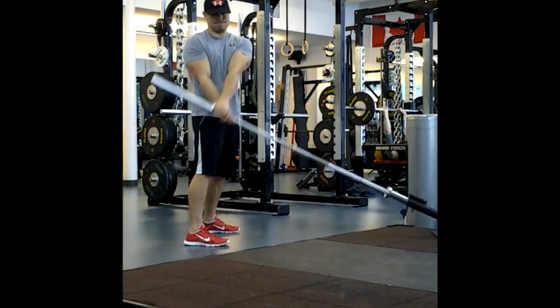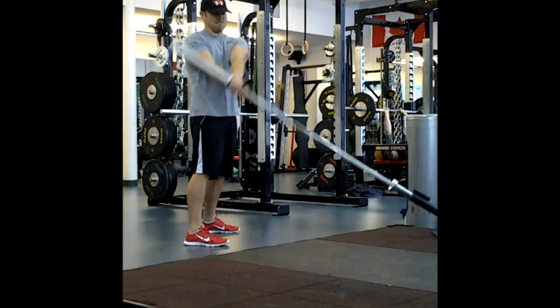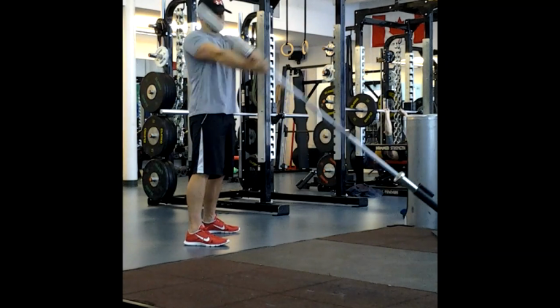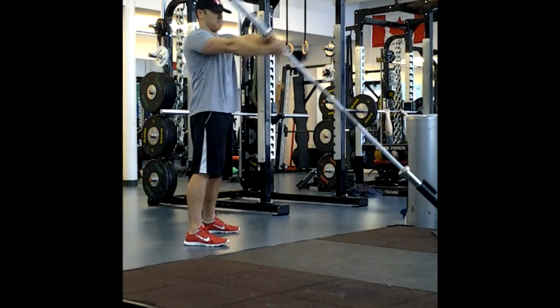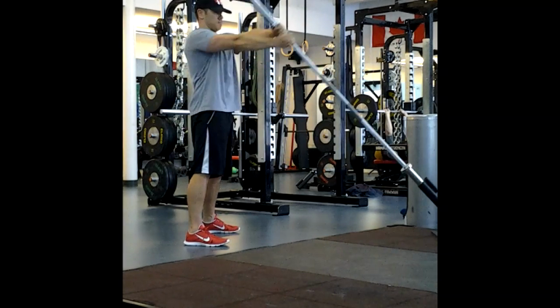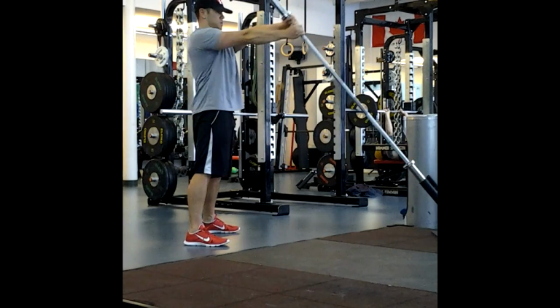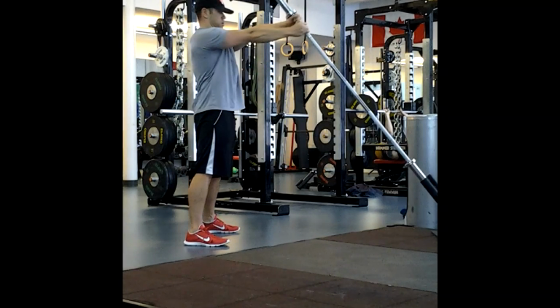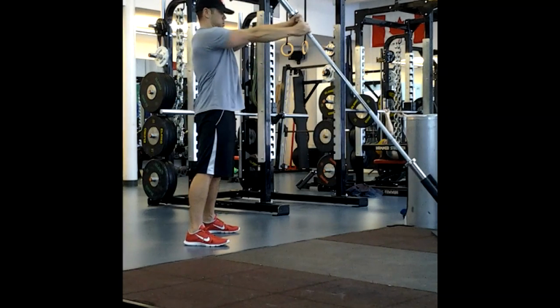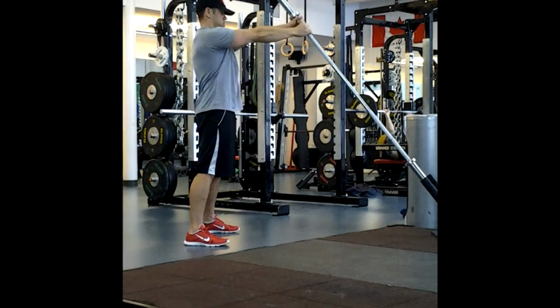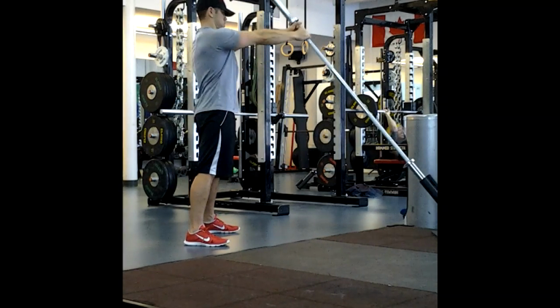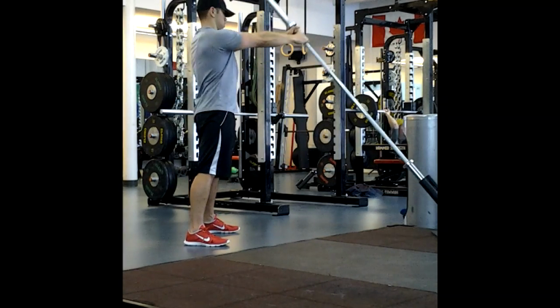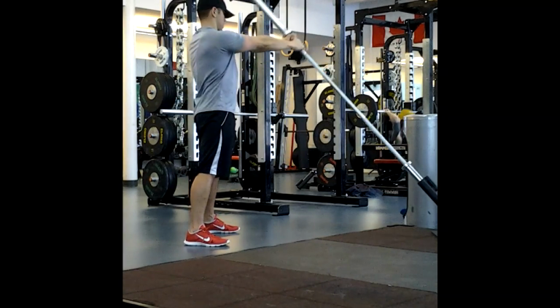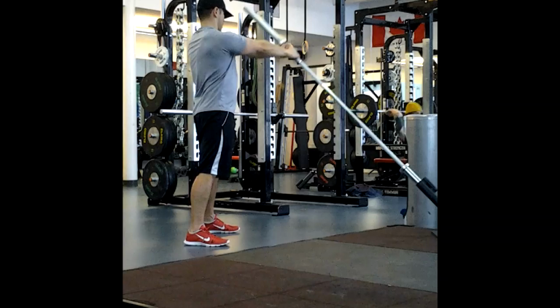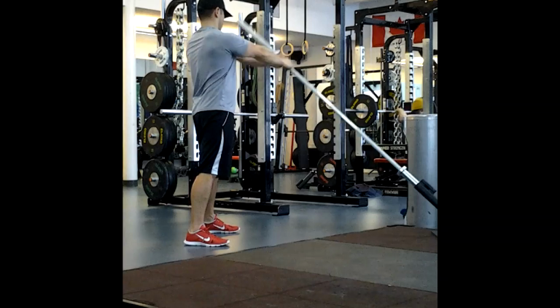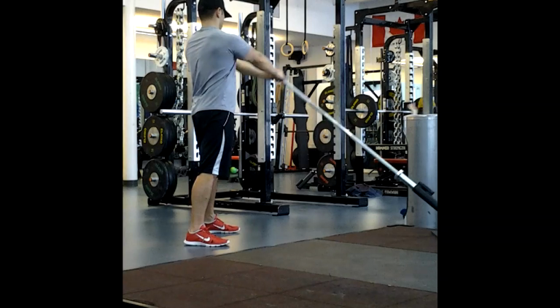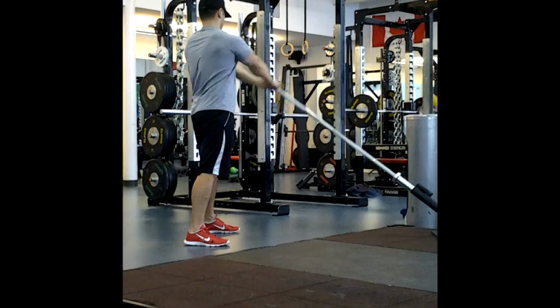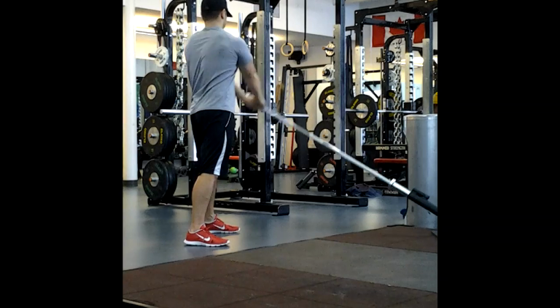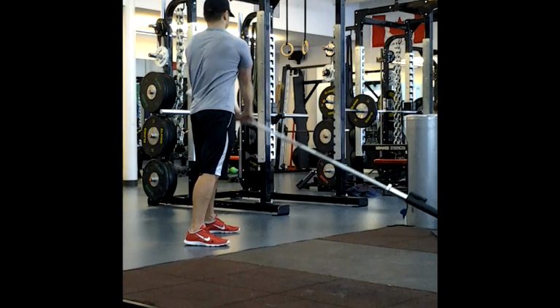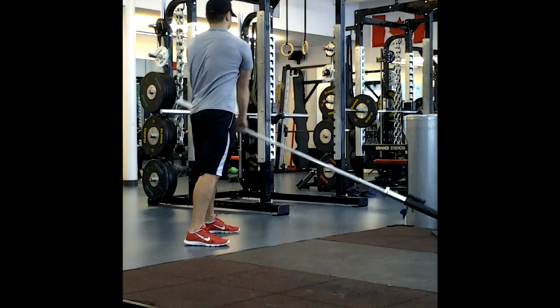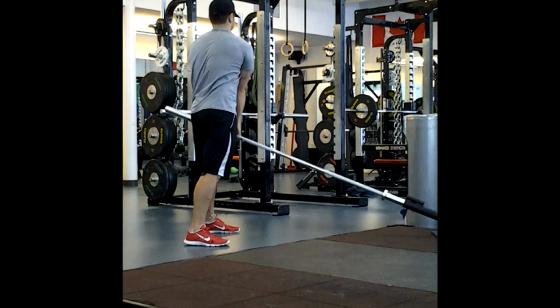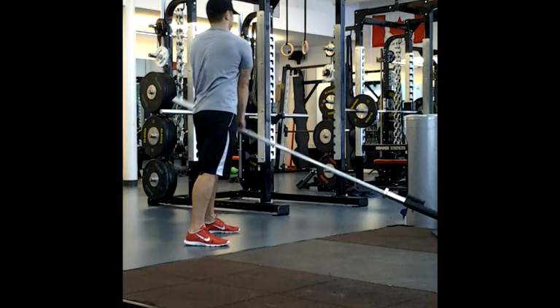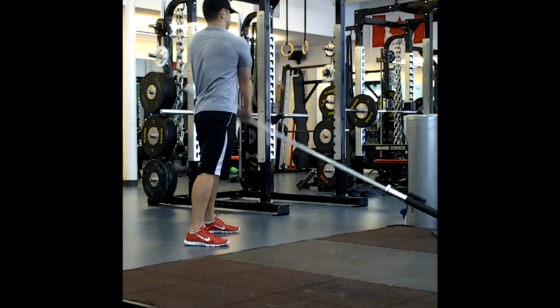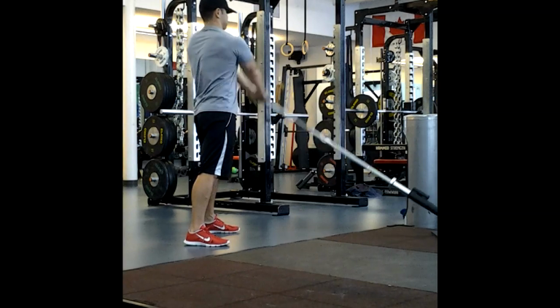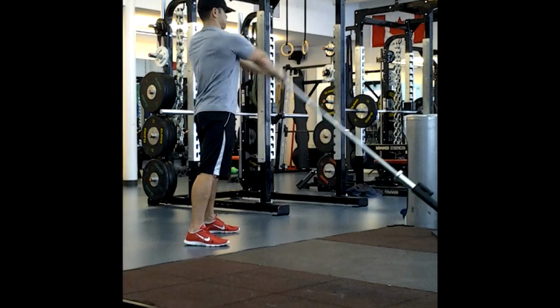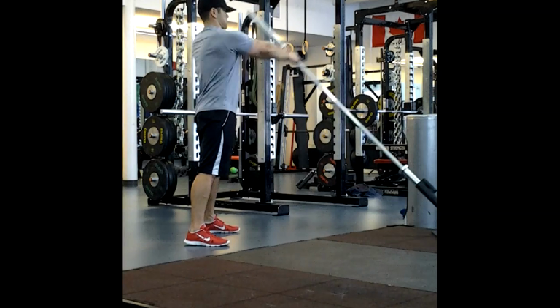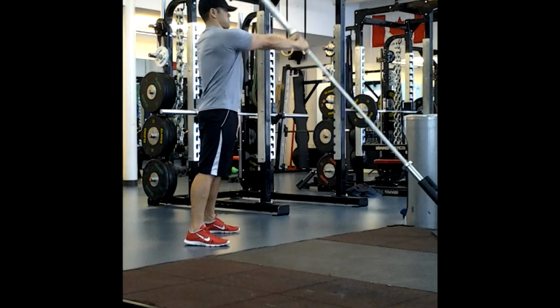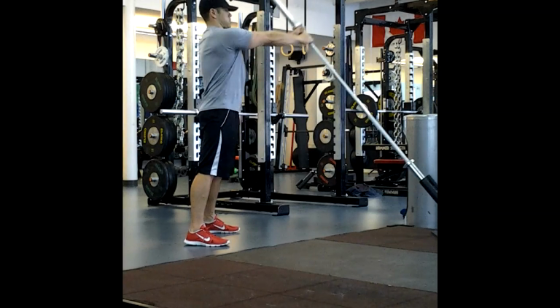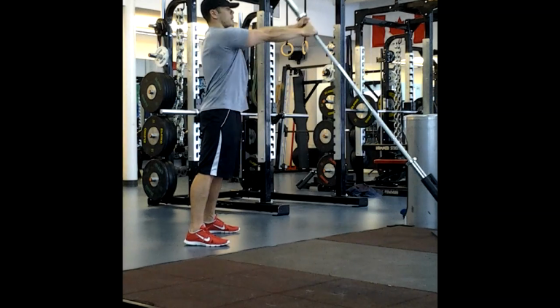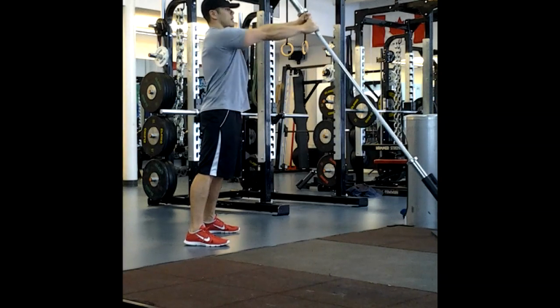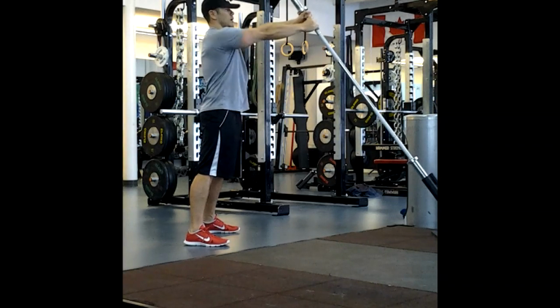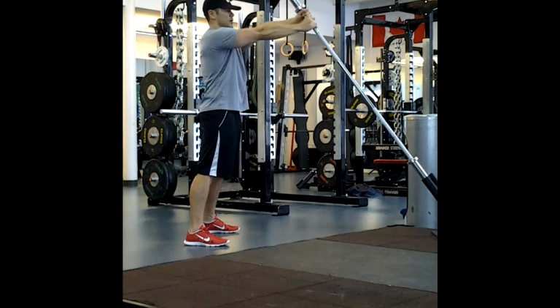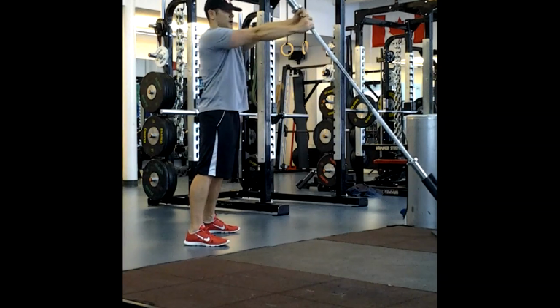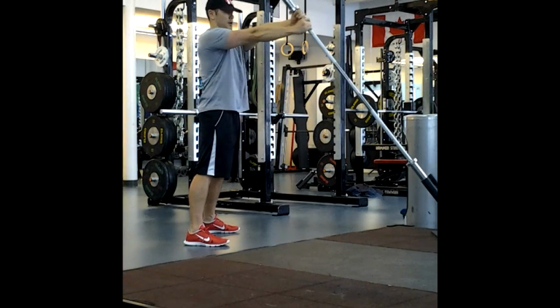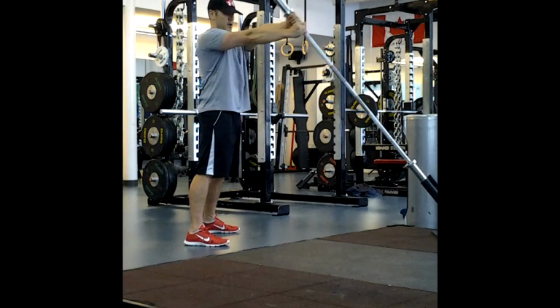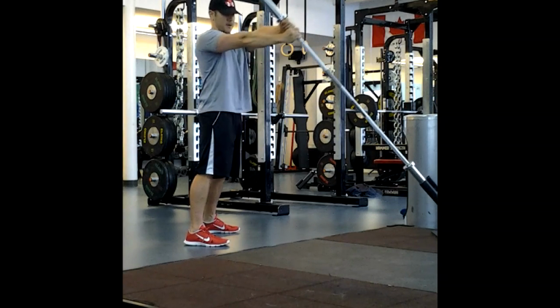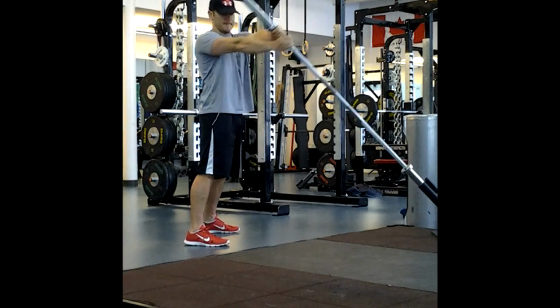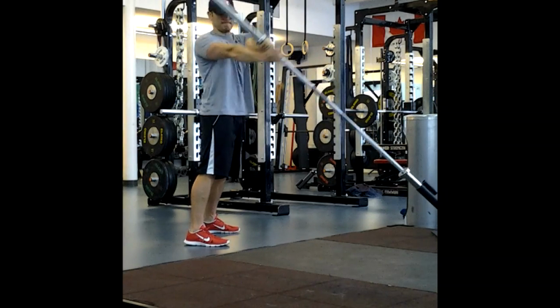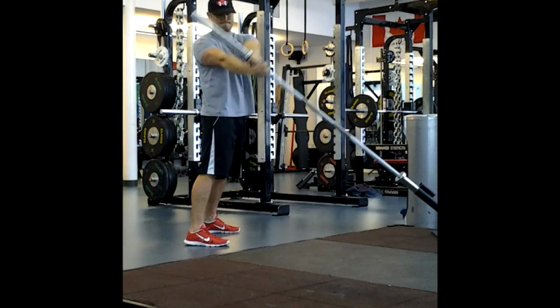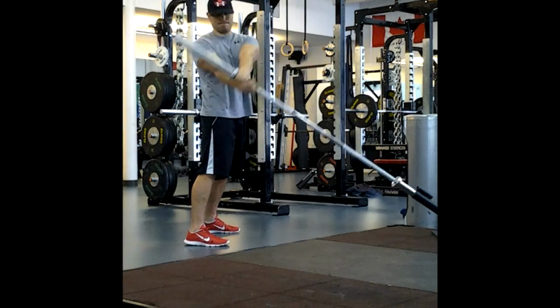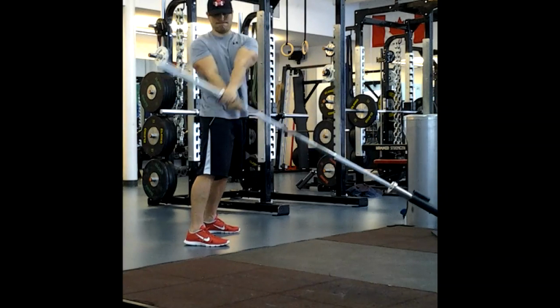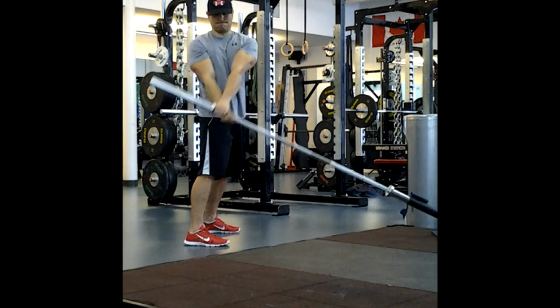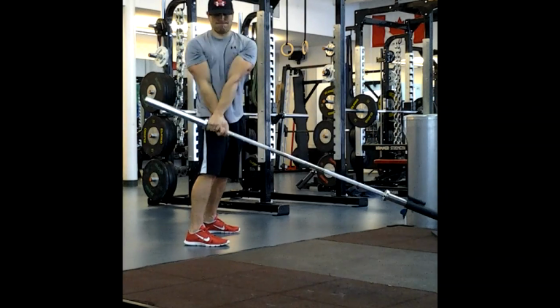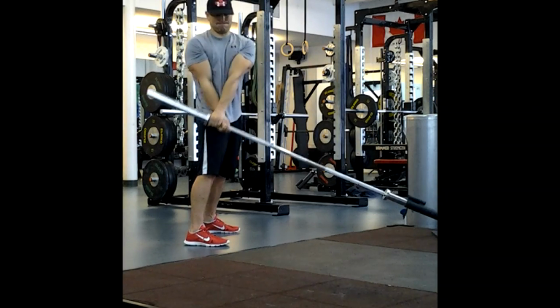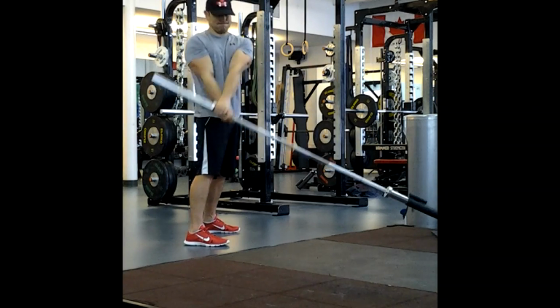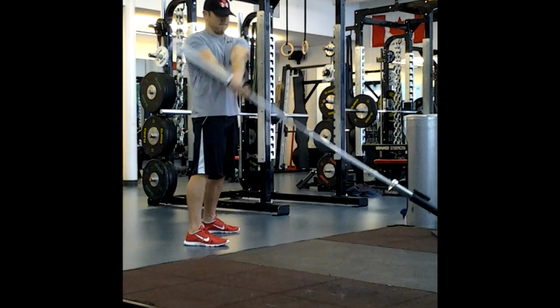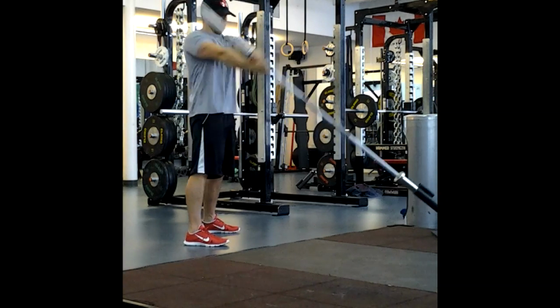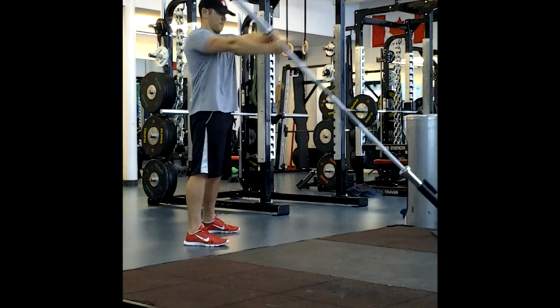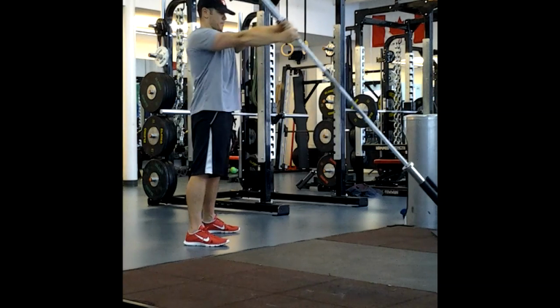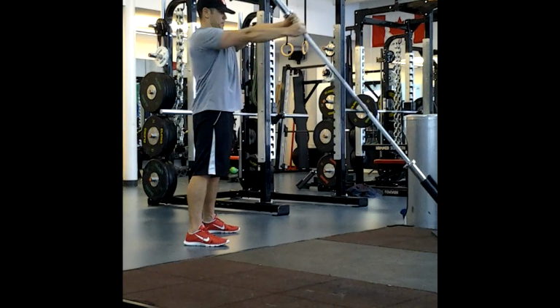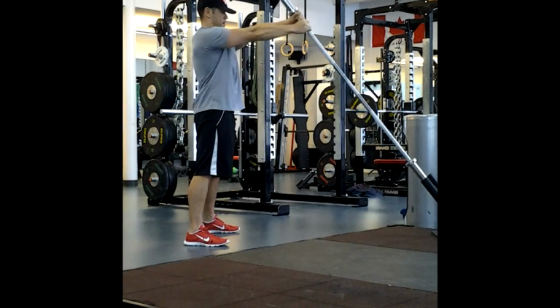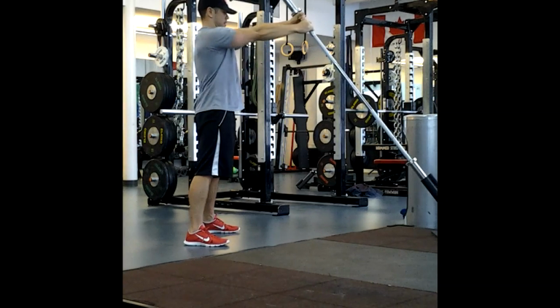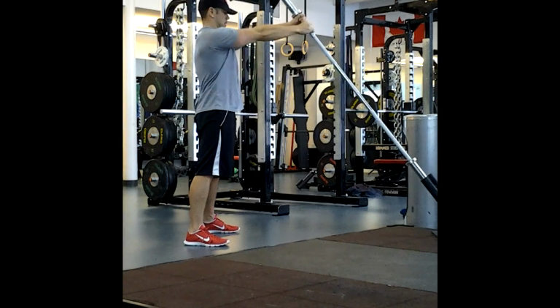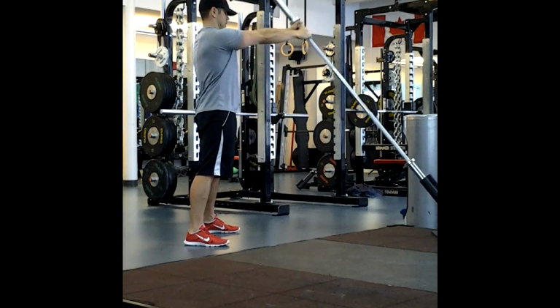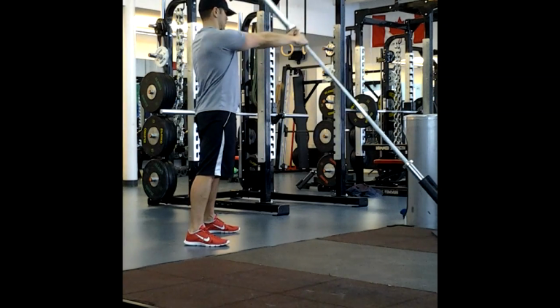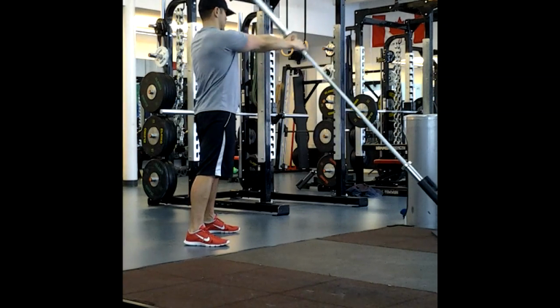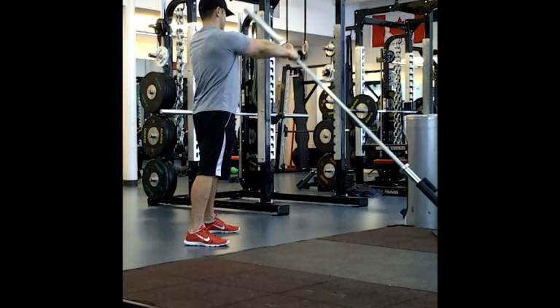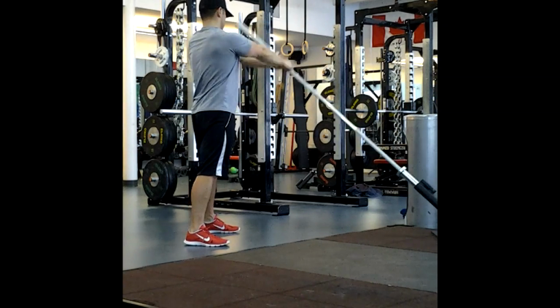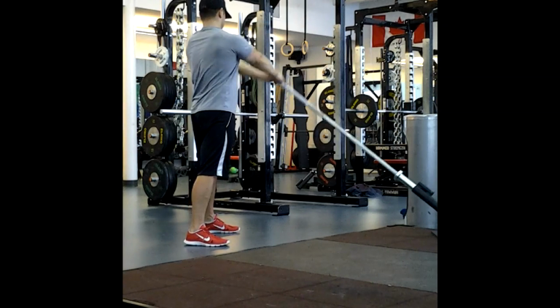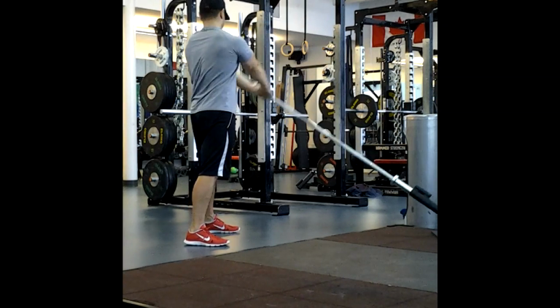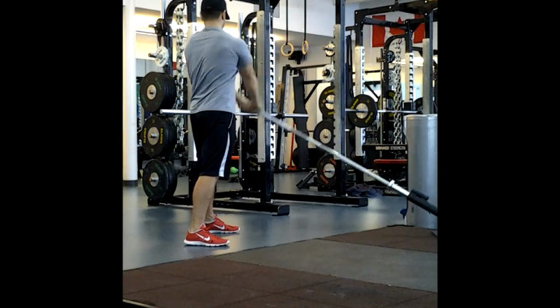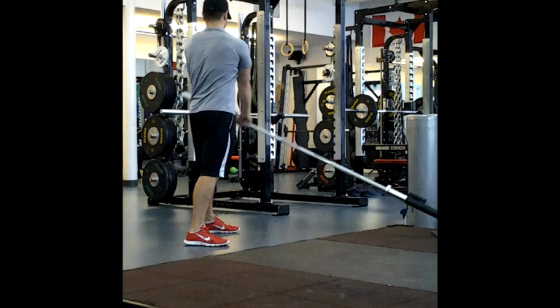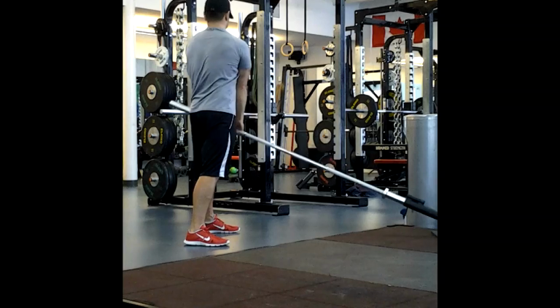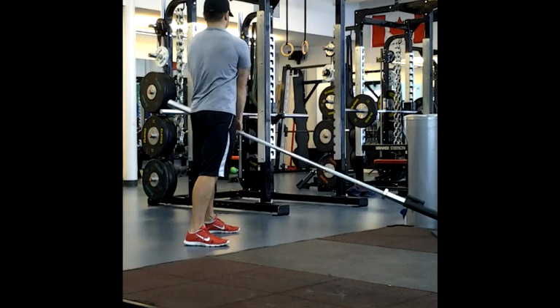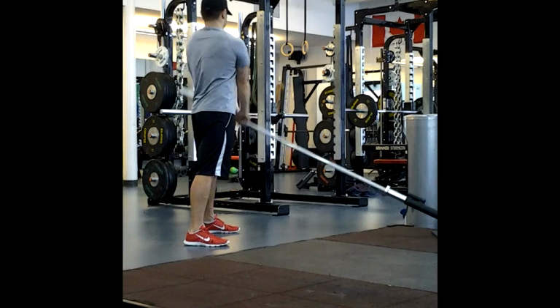Make sure your arms are fairly straight, because you want the action to be driven by your core. Nice and tight — make sure you've got that inner core unit activation. Follow with your head.